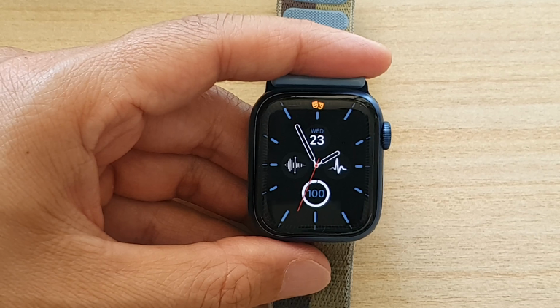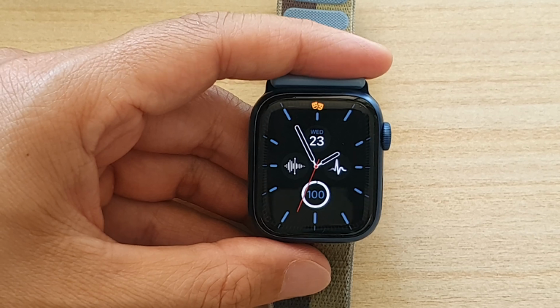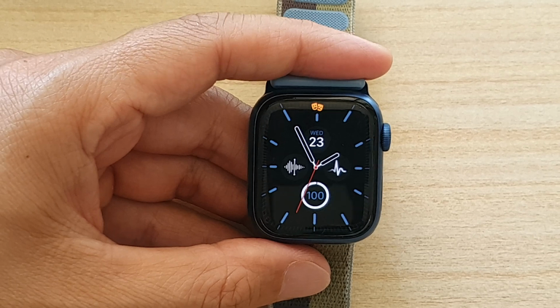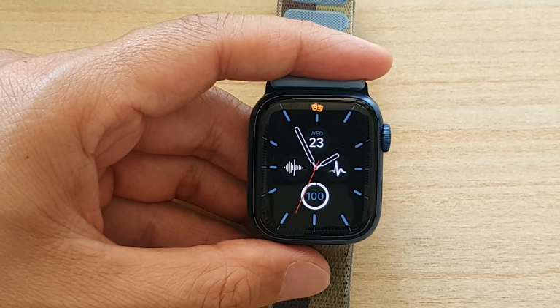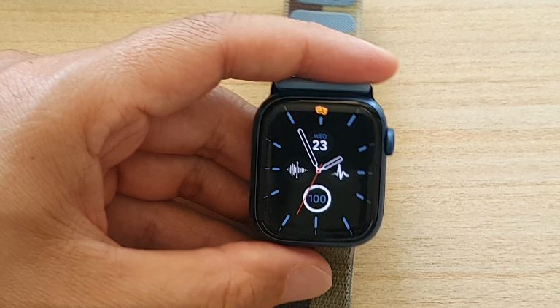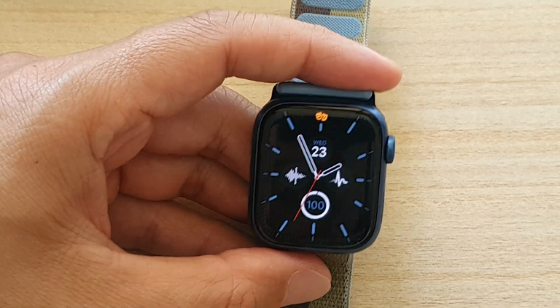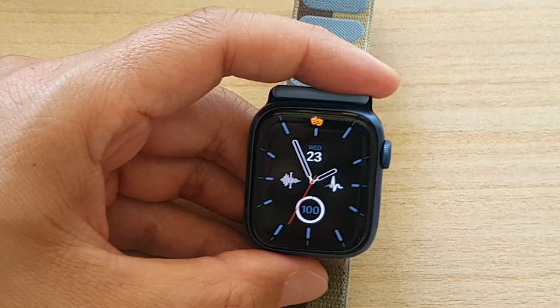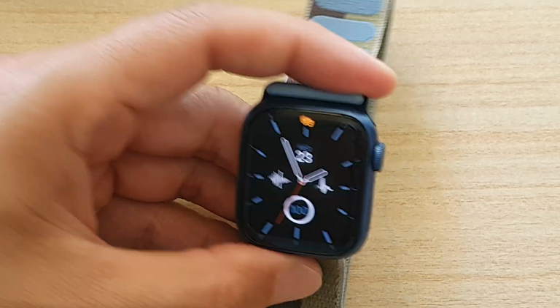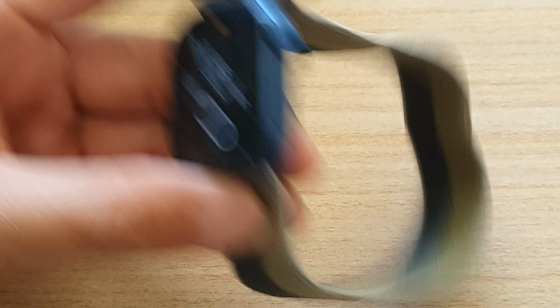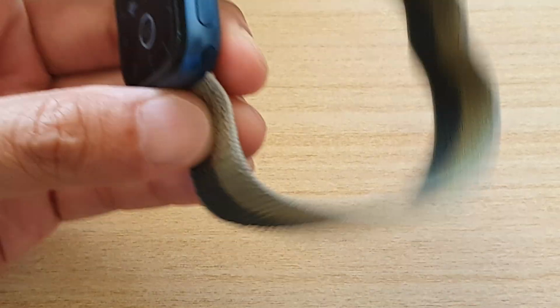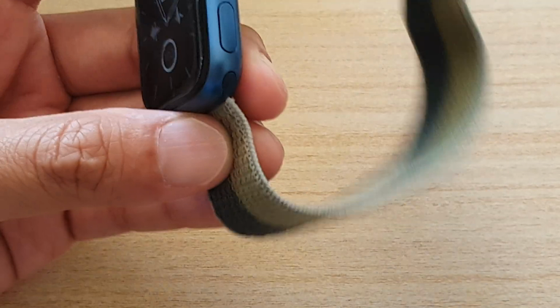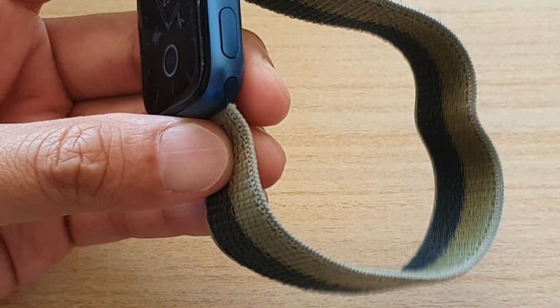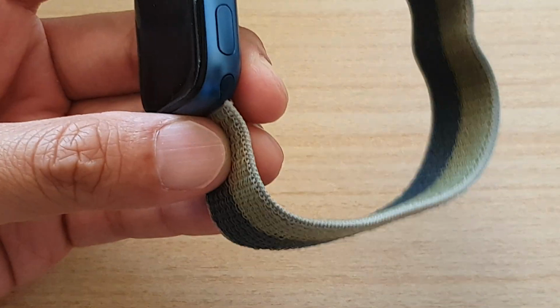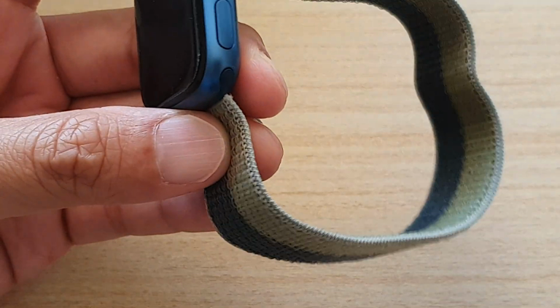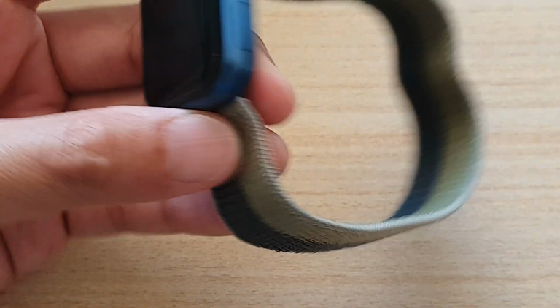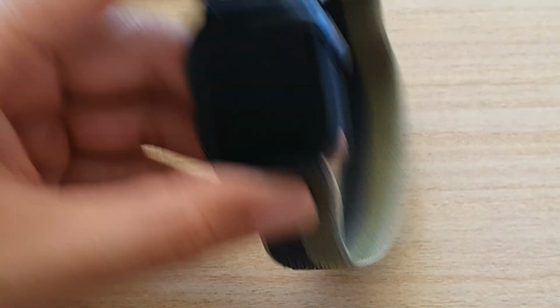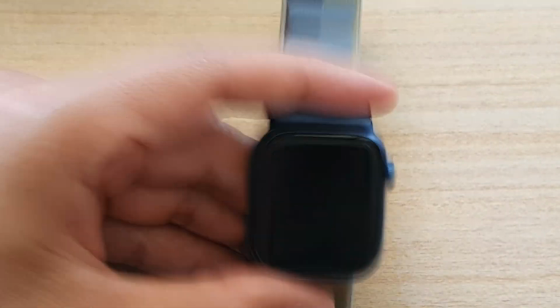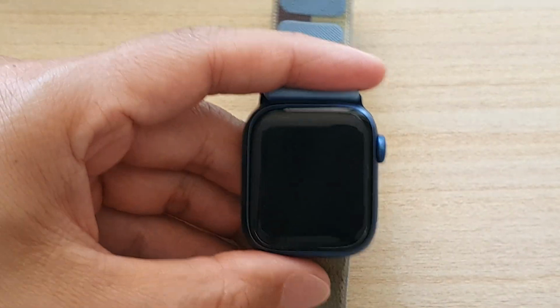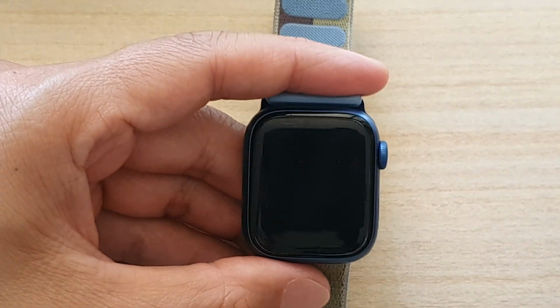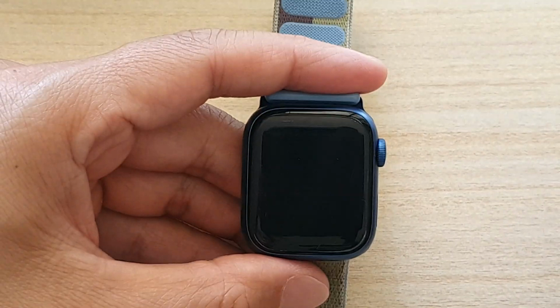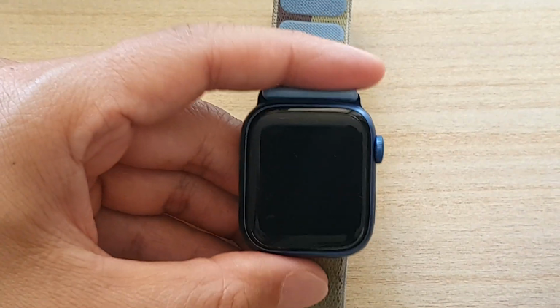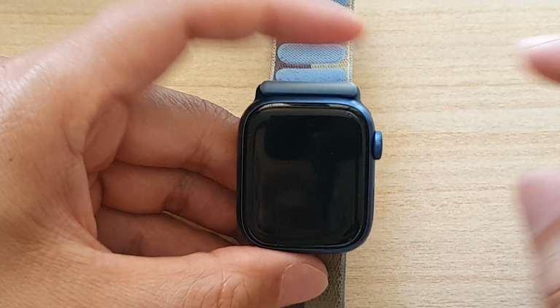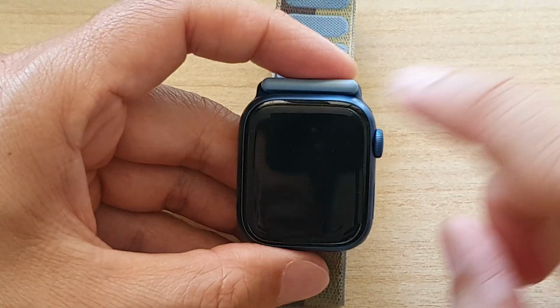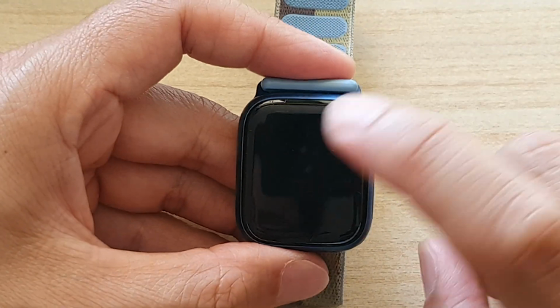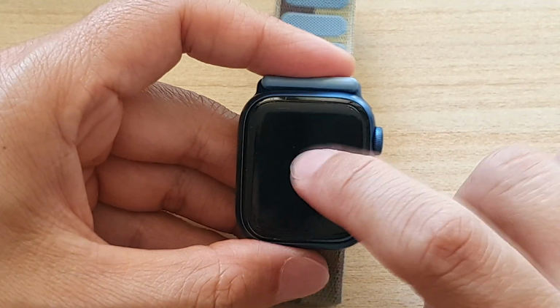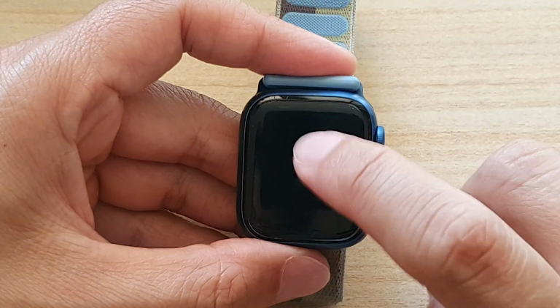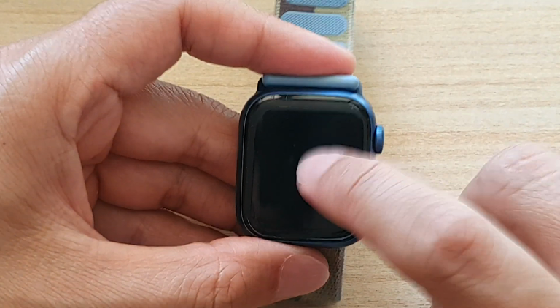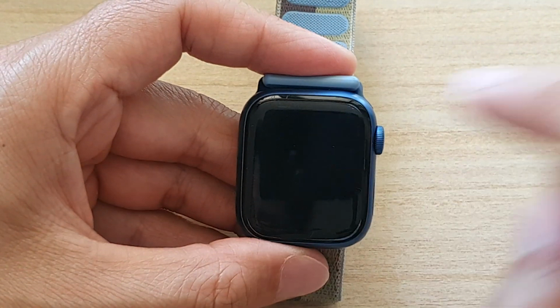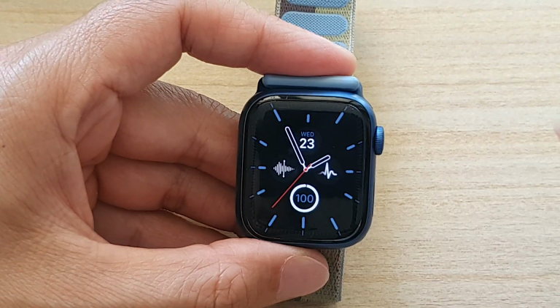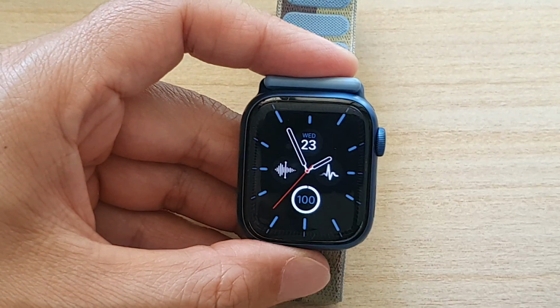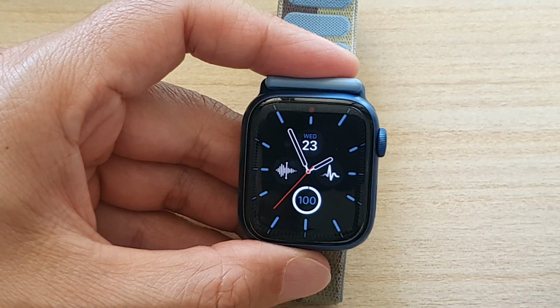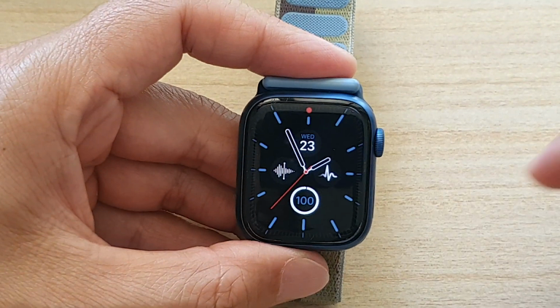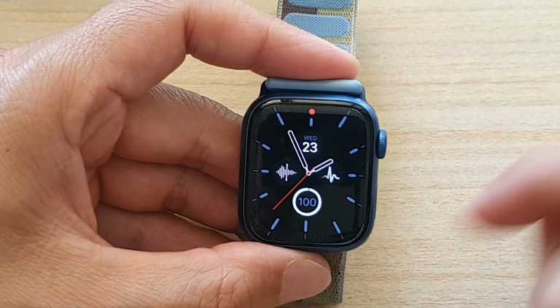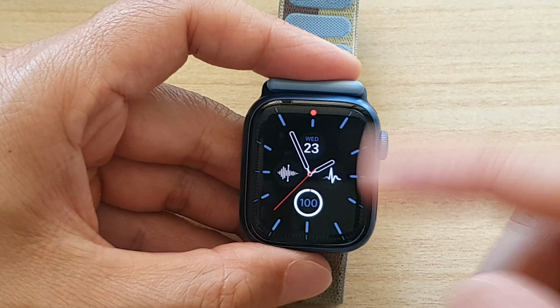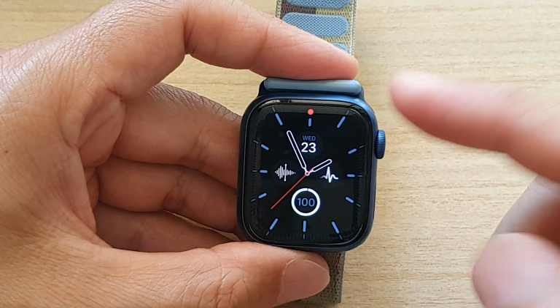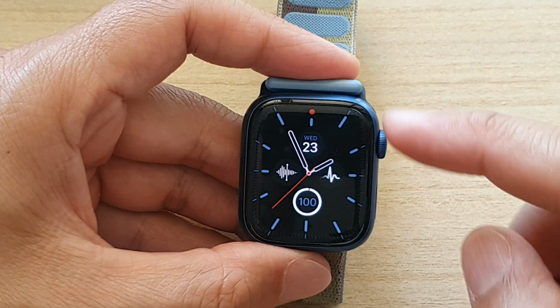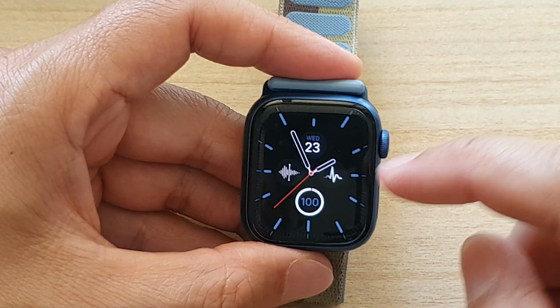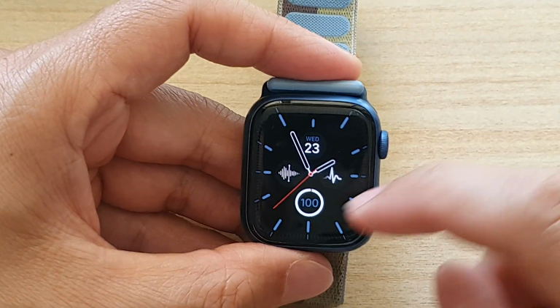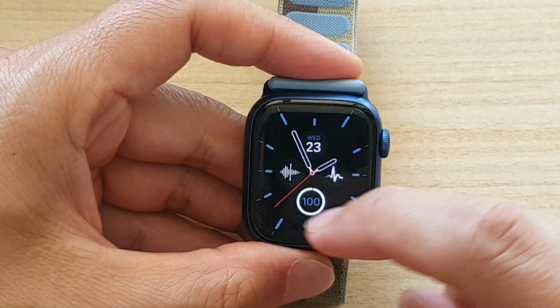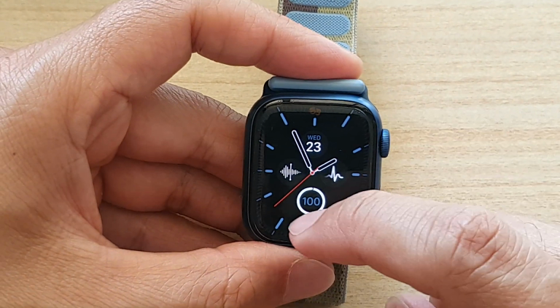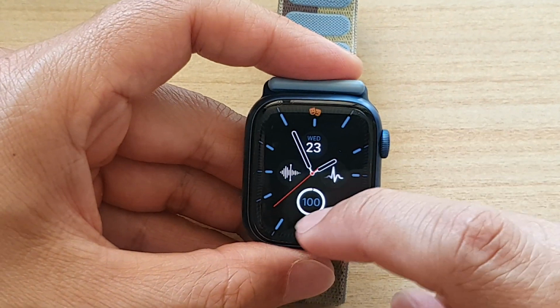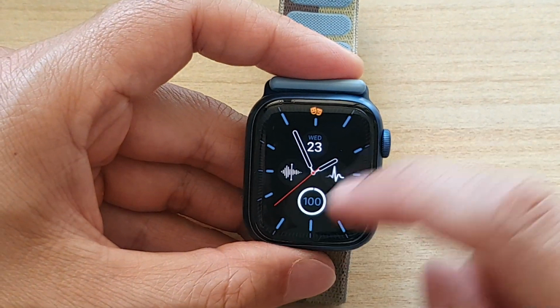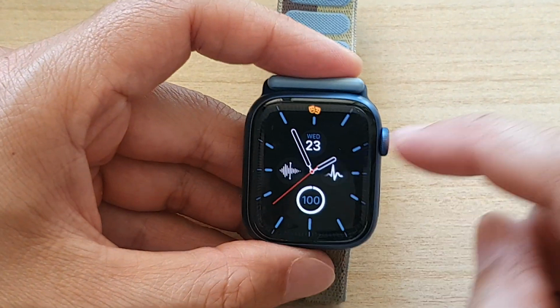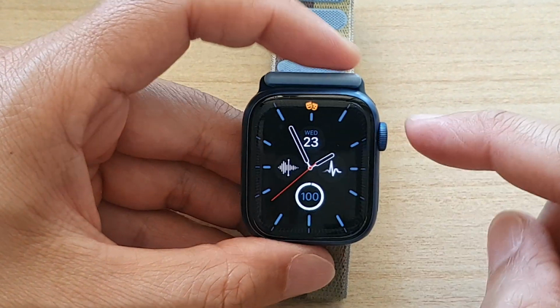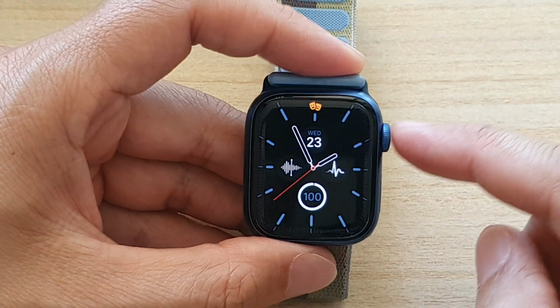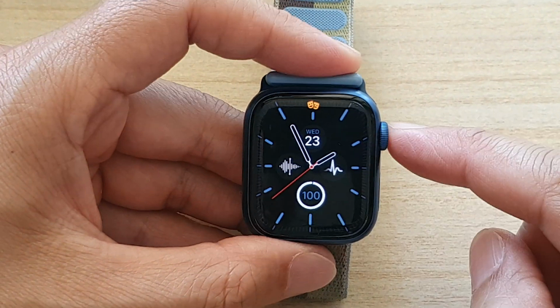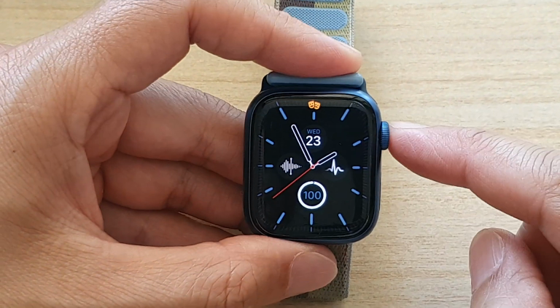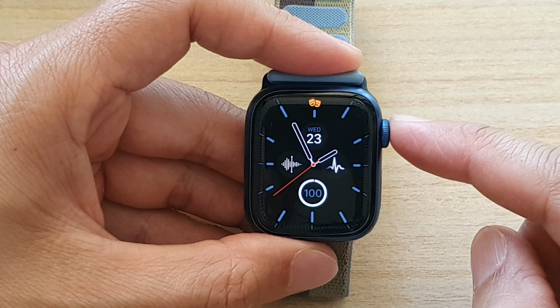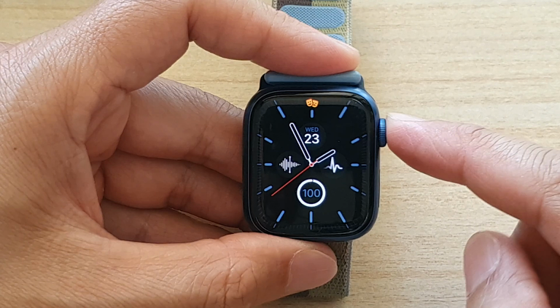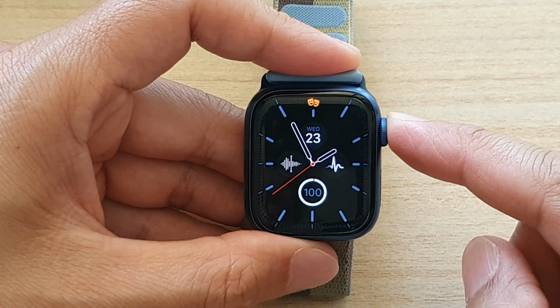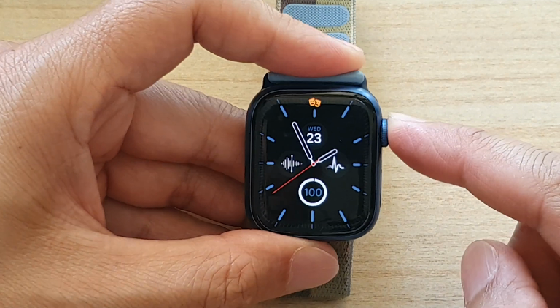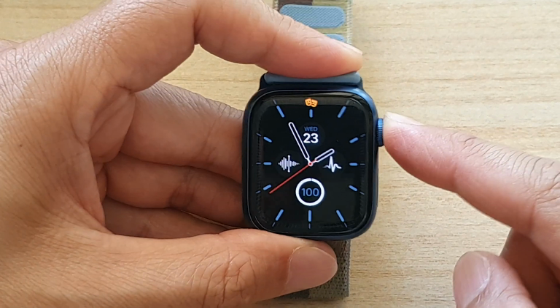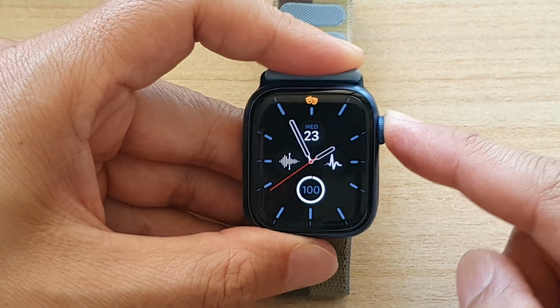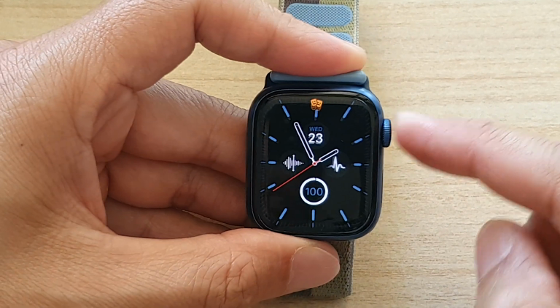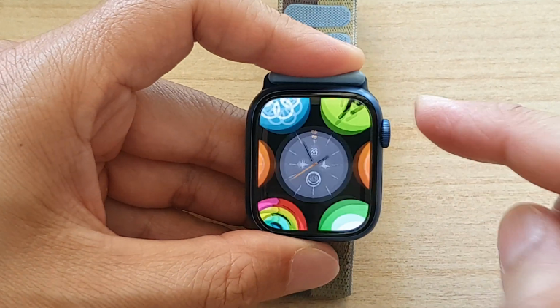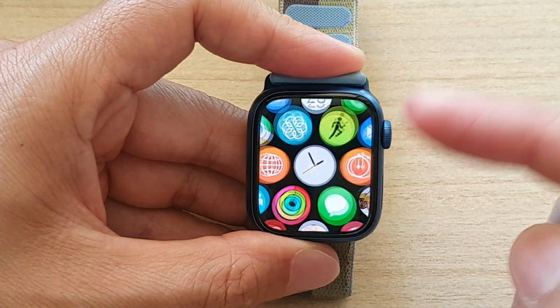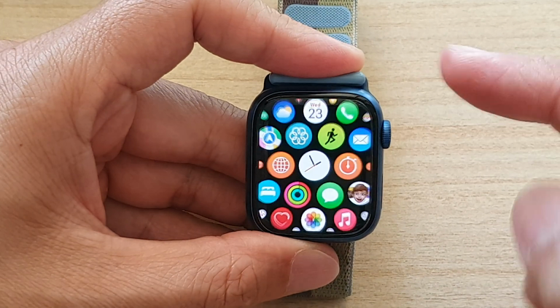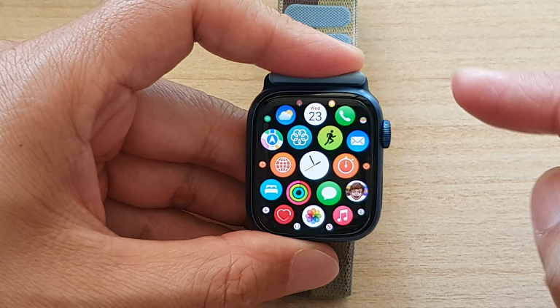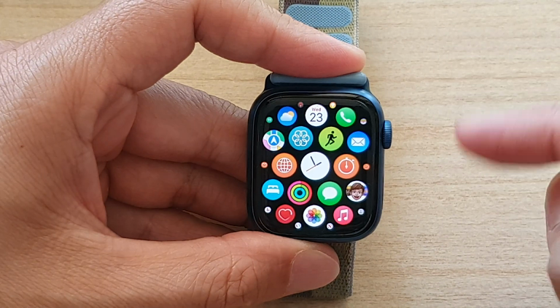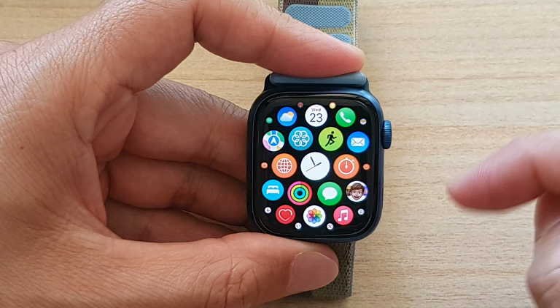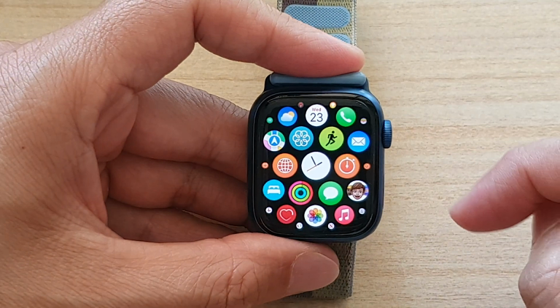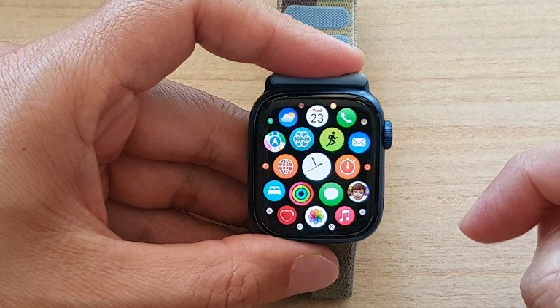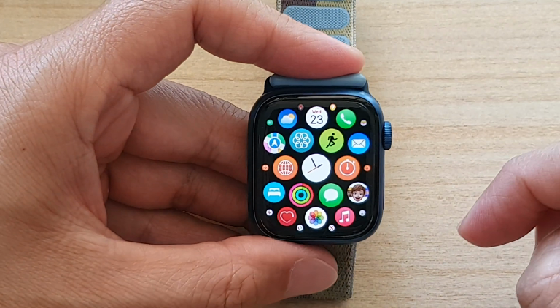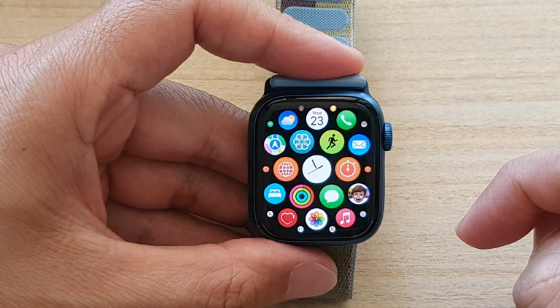The other way to wake up the watch is to double tap on it, and that will allow you to wake up the watch as well.